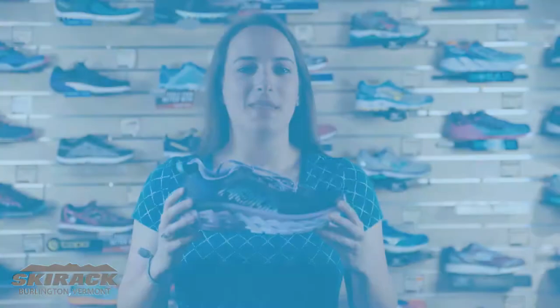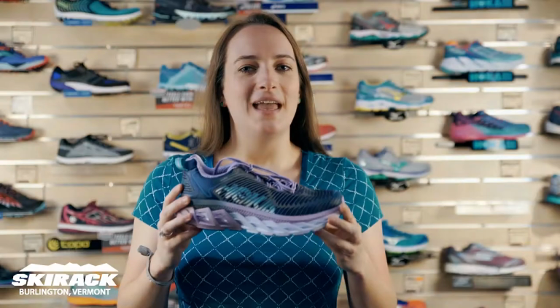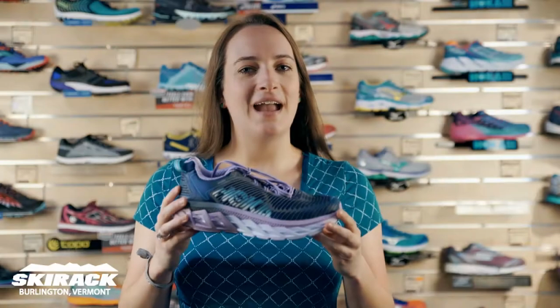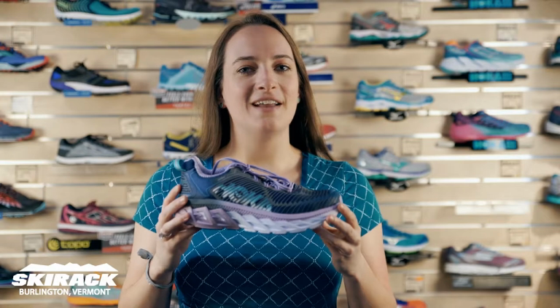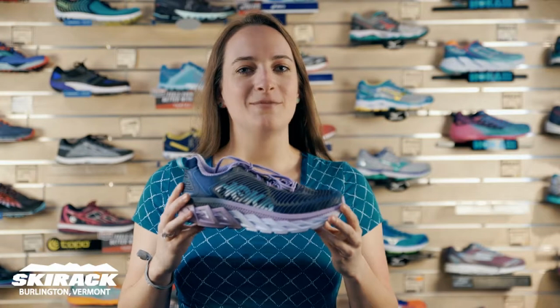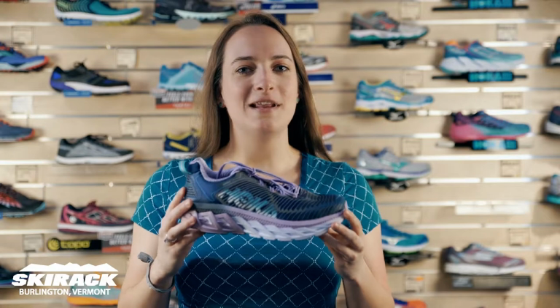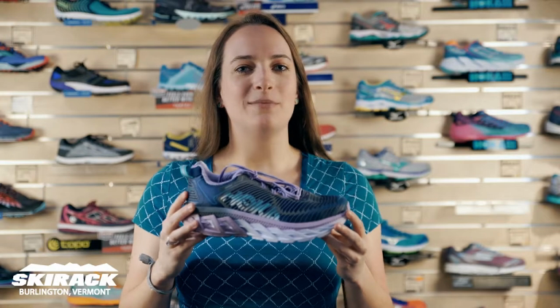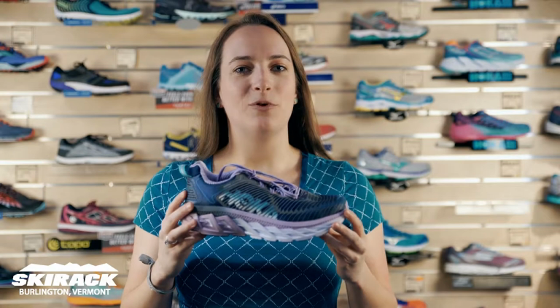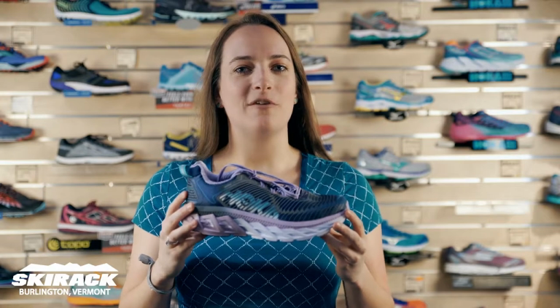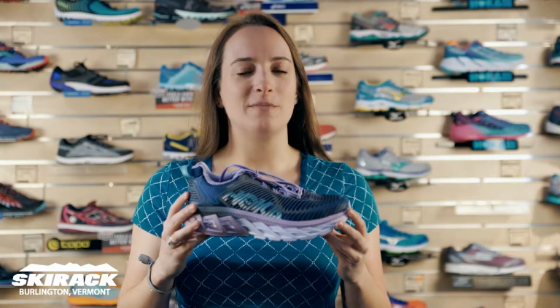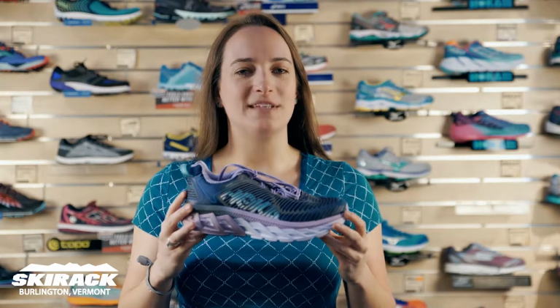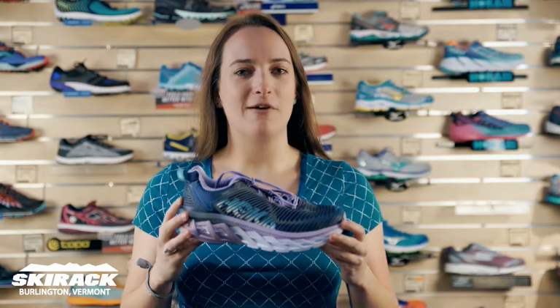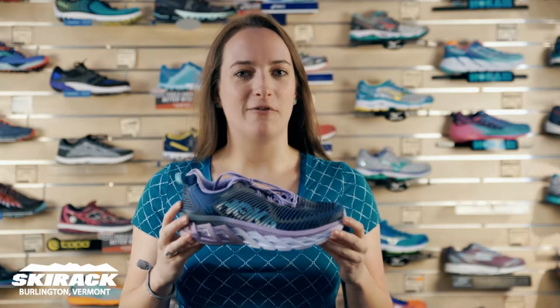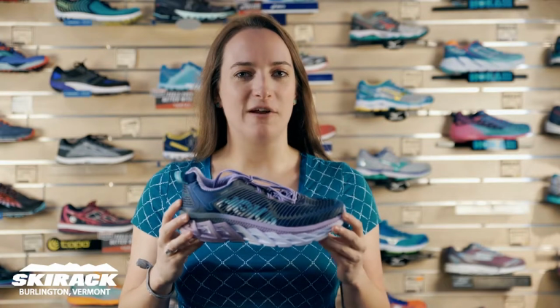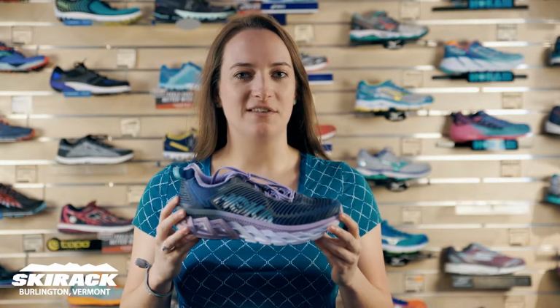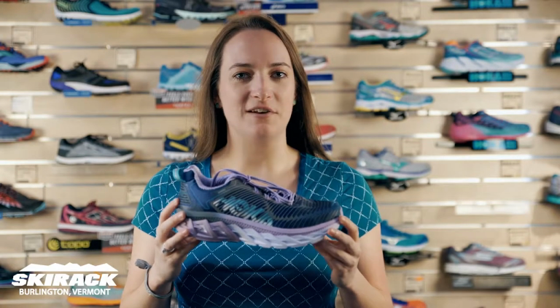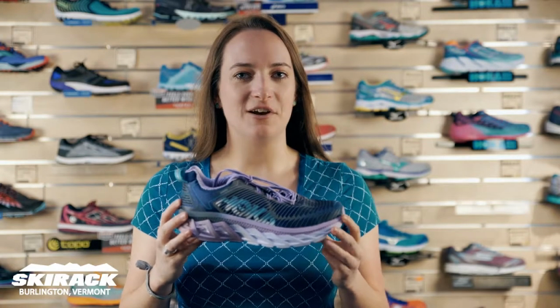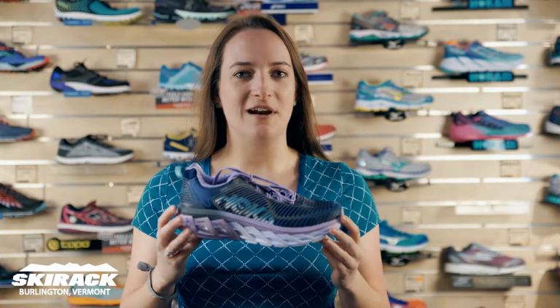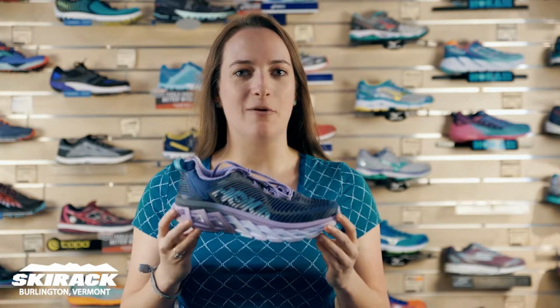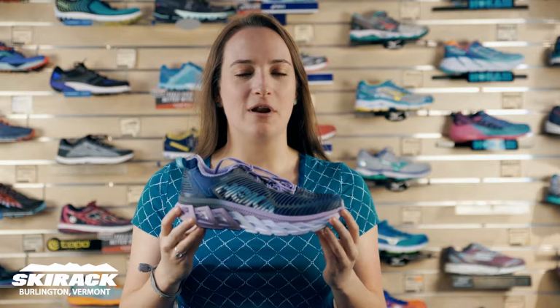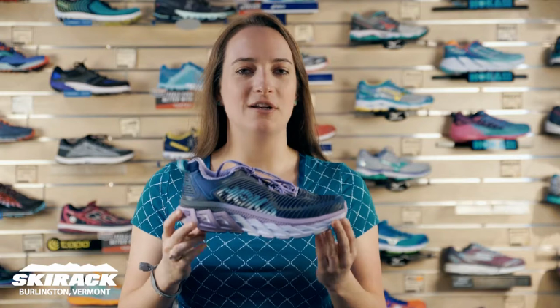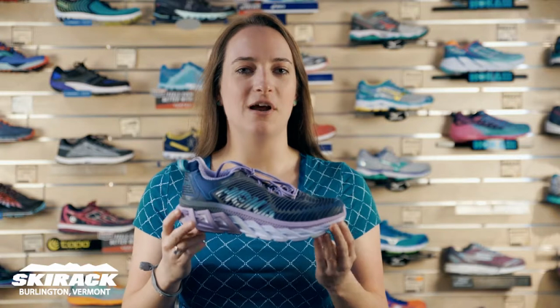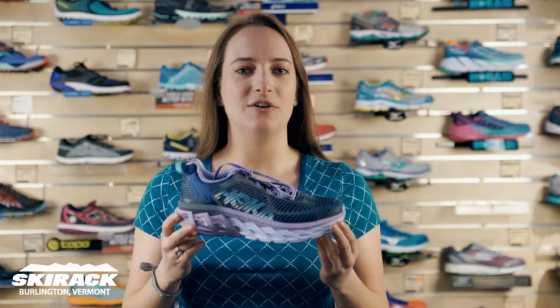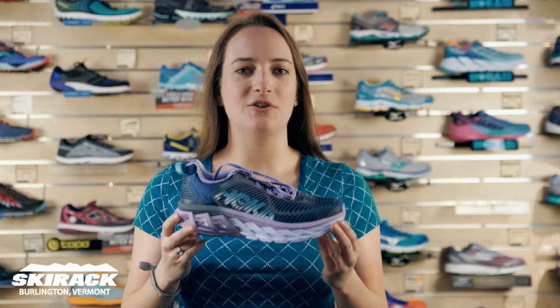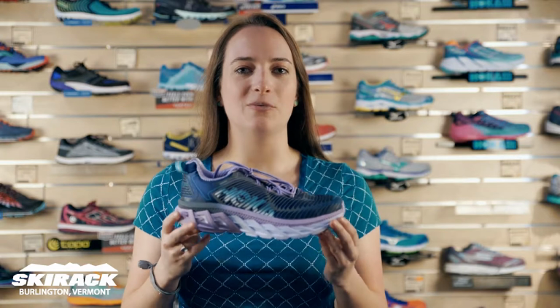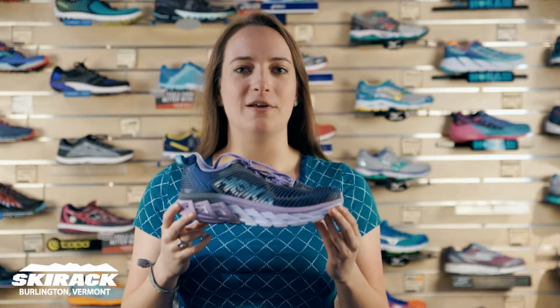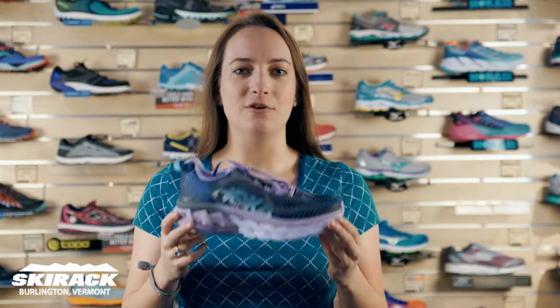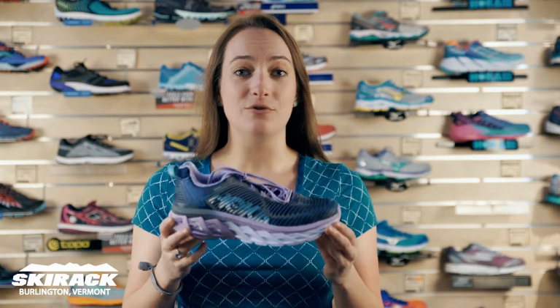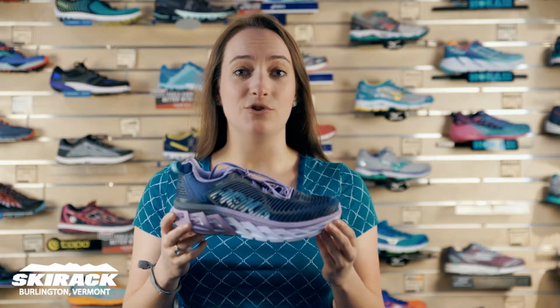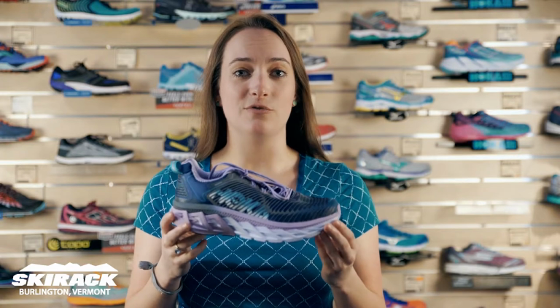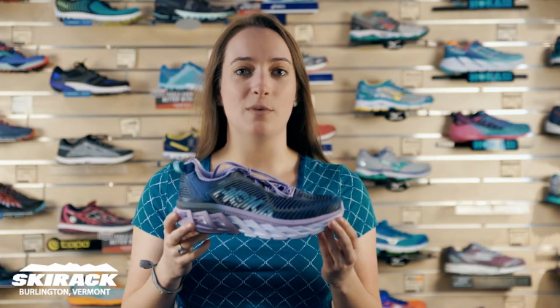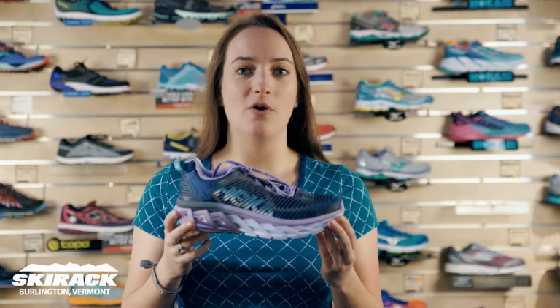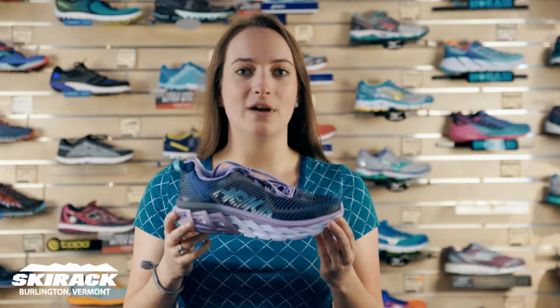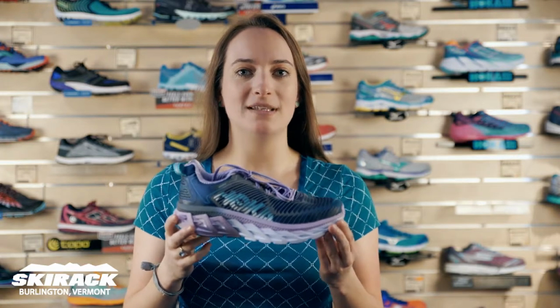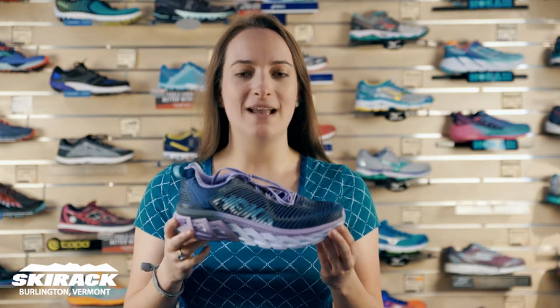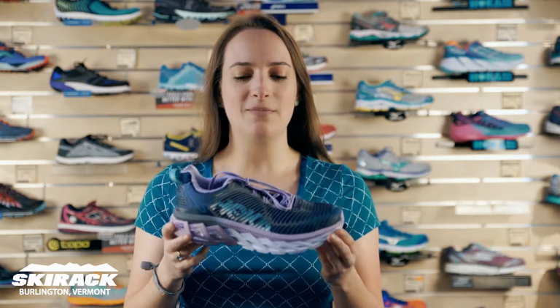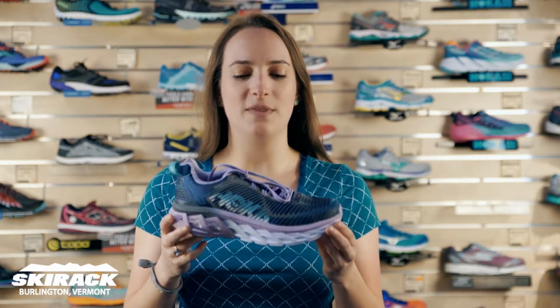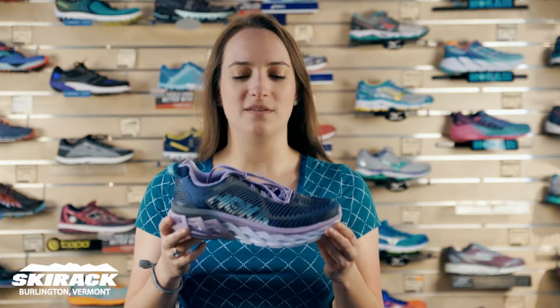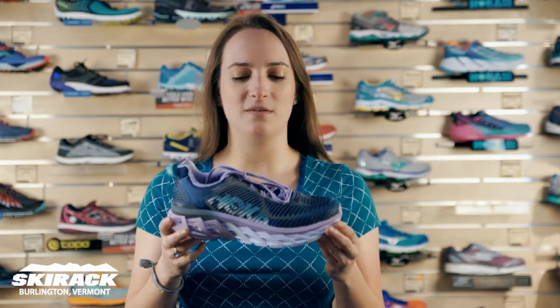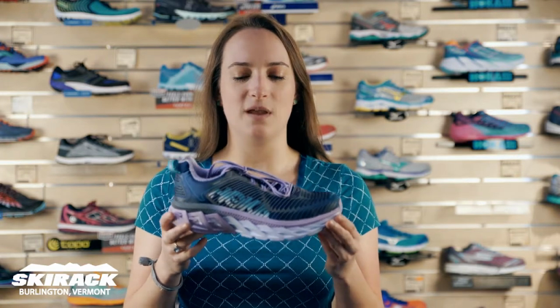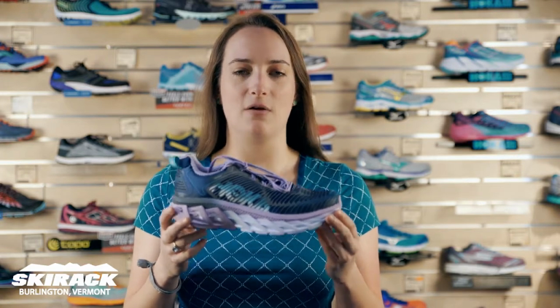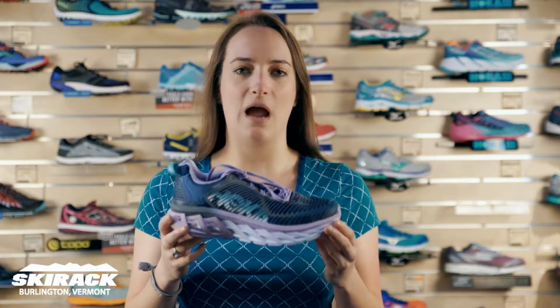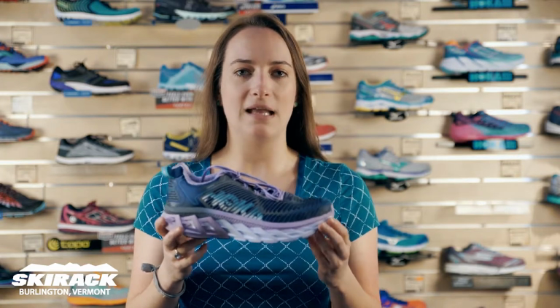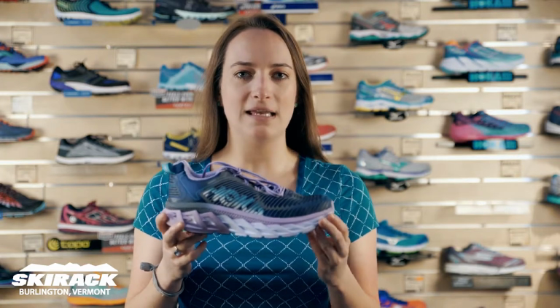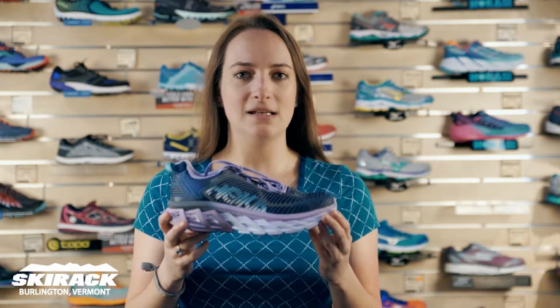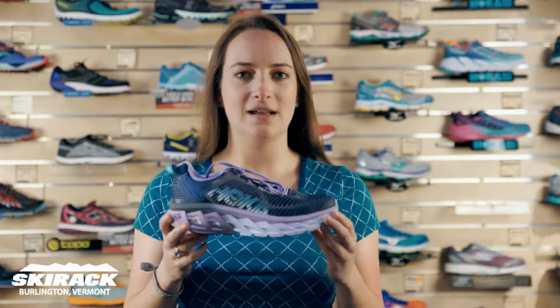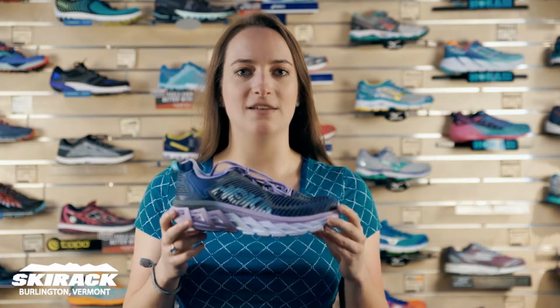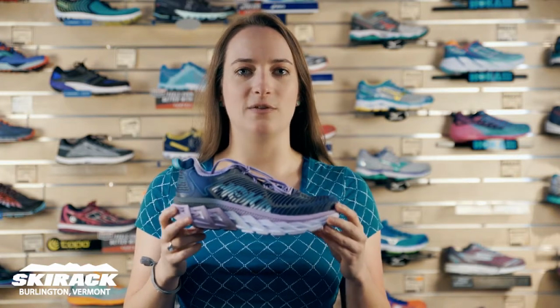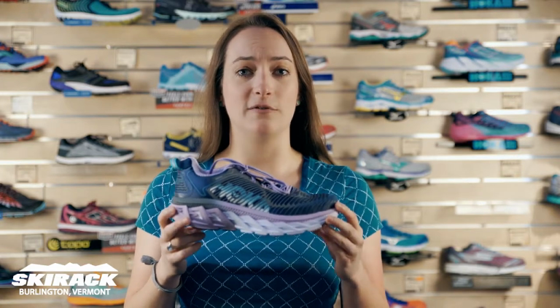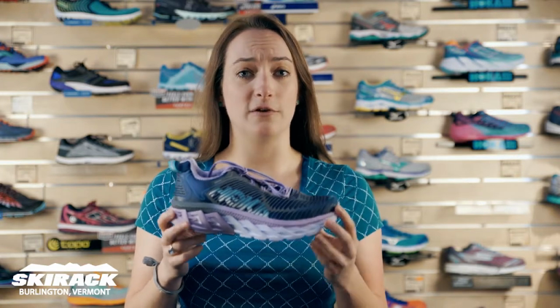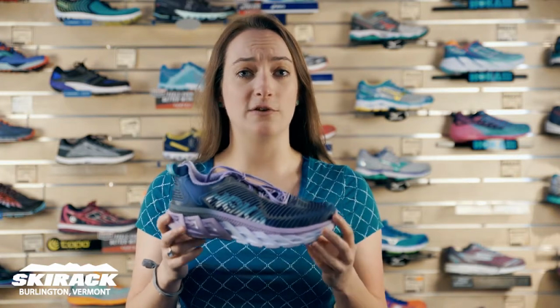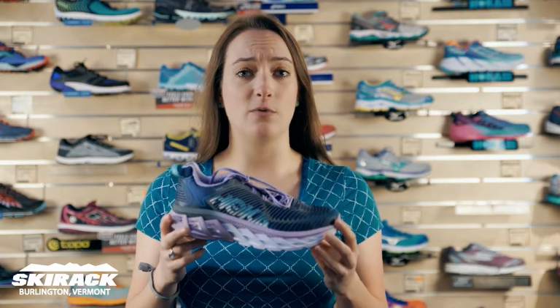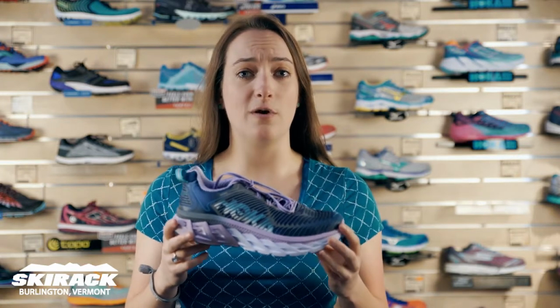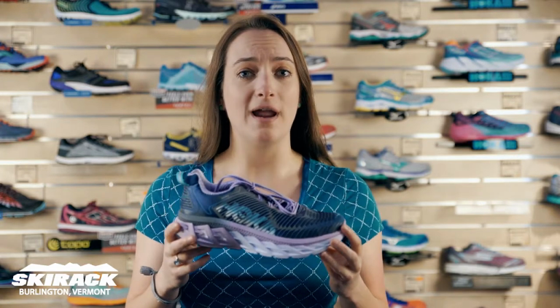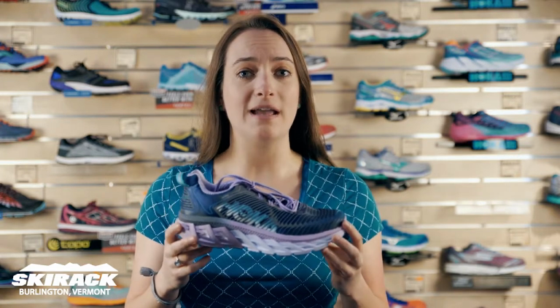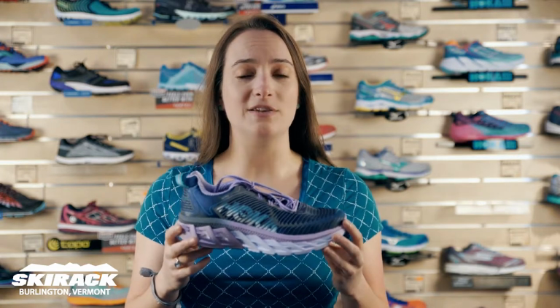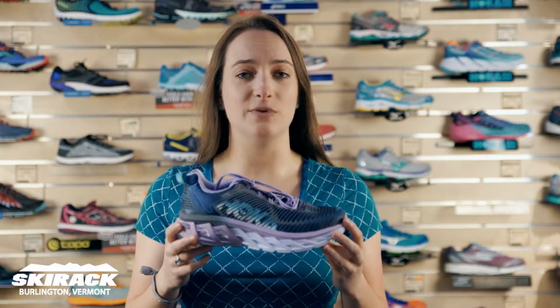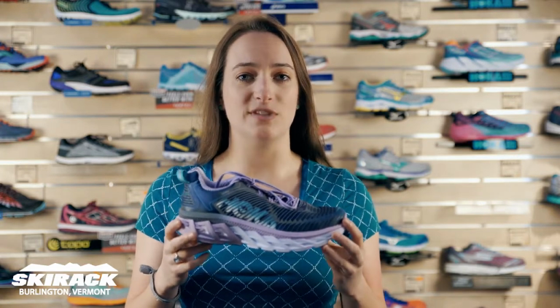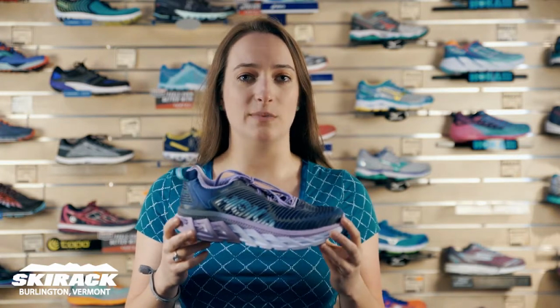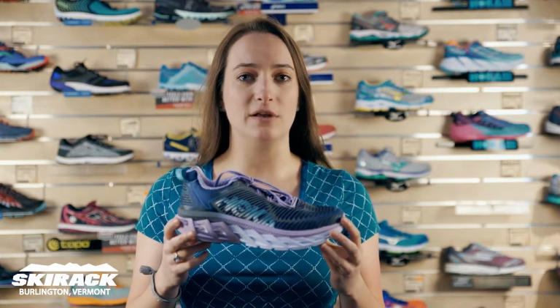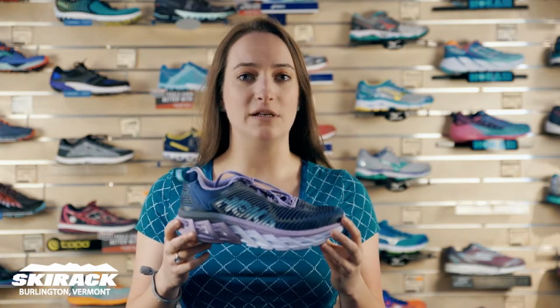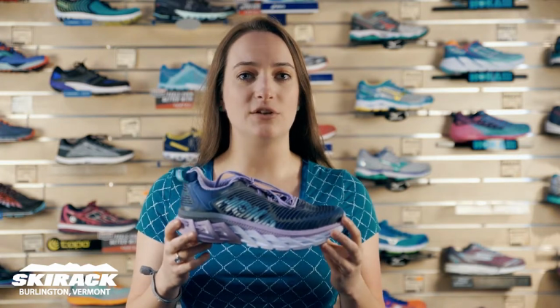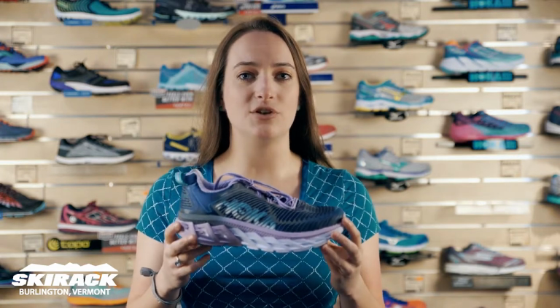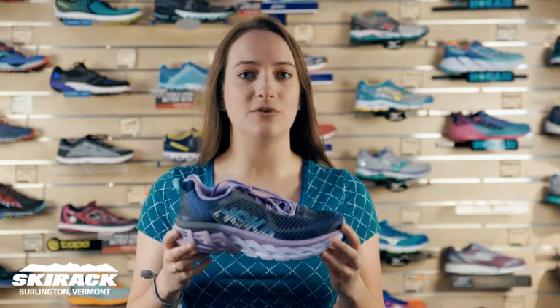Hey guys, my name is Laura from the Ski Rec Run Center and I wanted to talk to you about a new shoe from Hoka today. This is the Arahi — it's their first foray into a stability shoe.